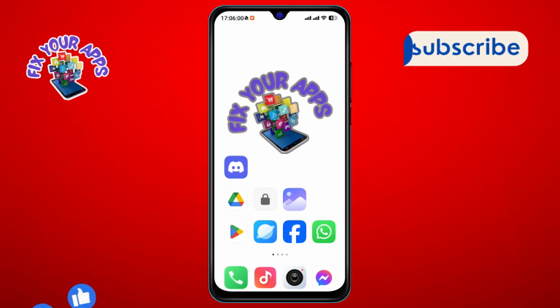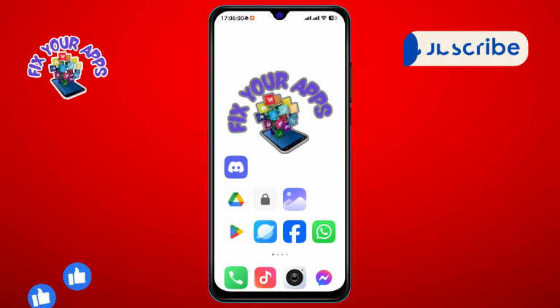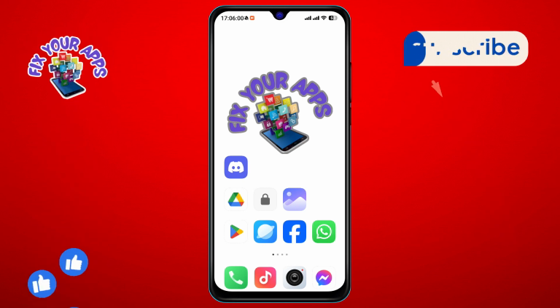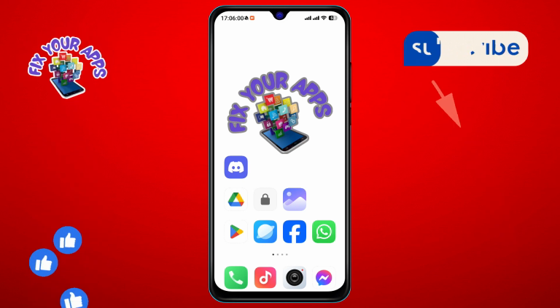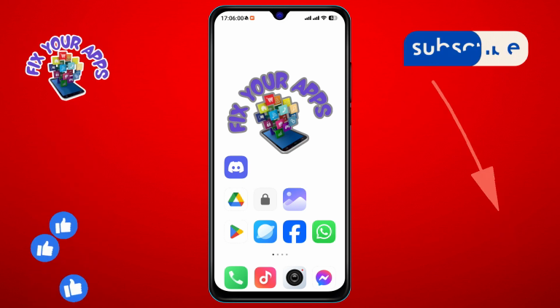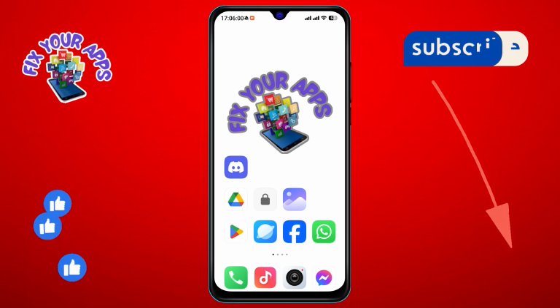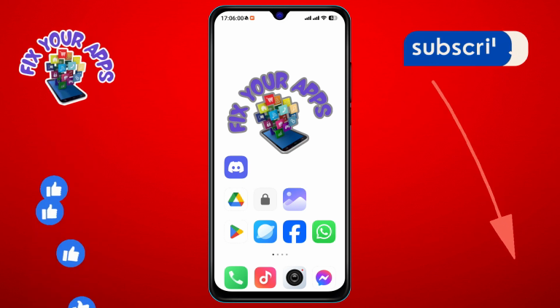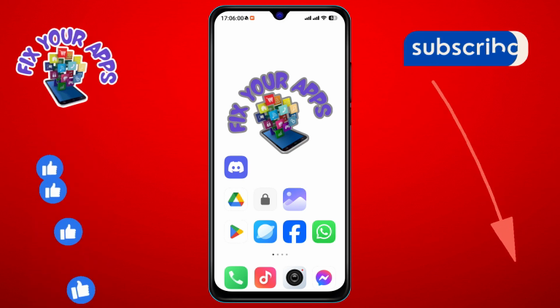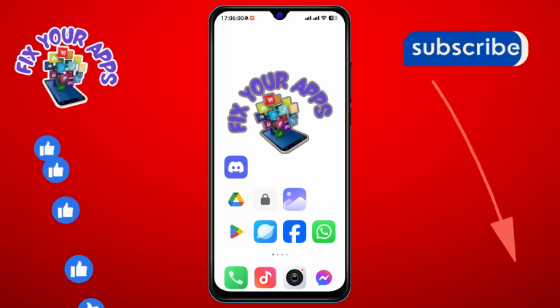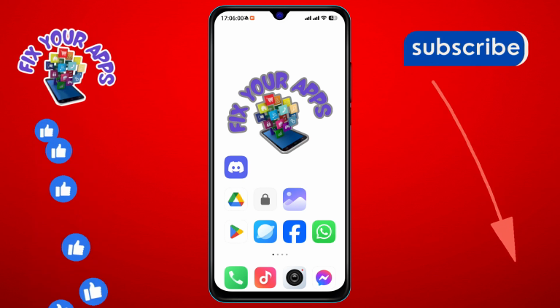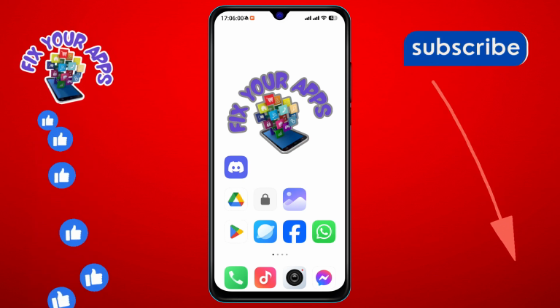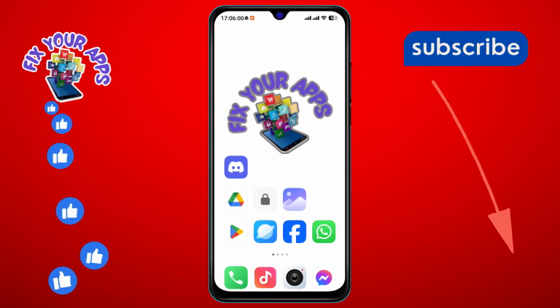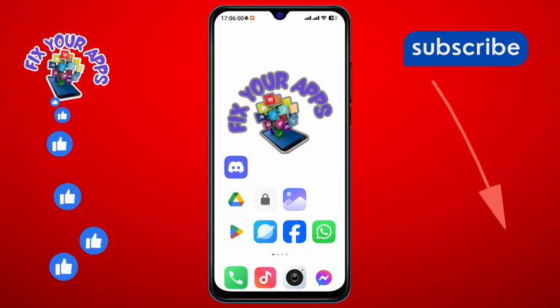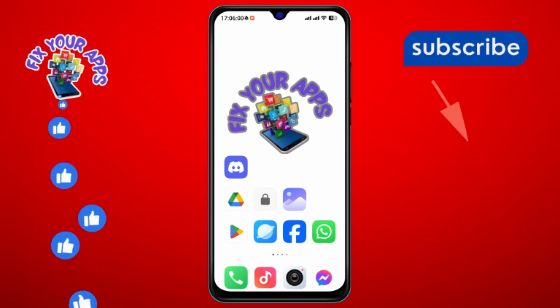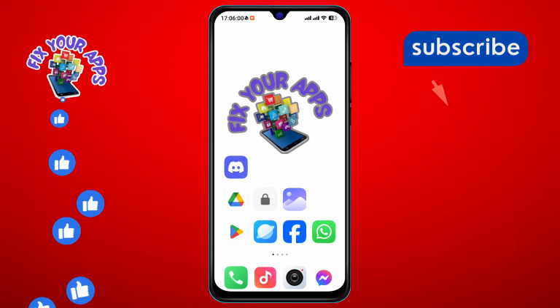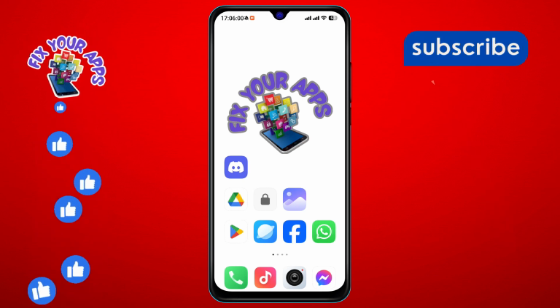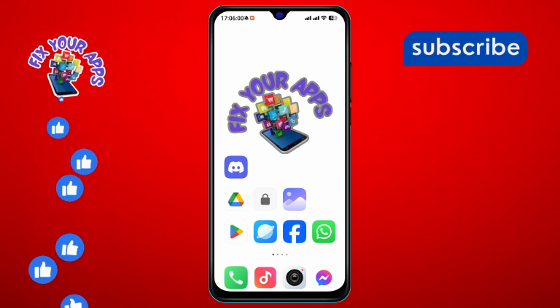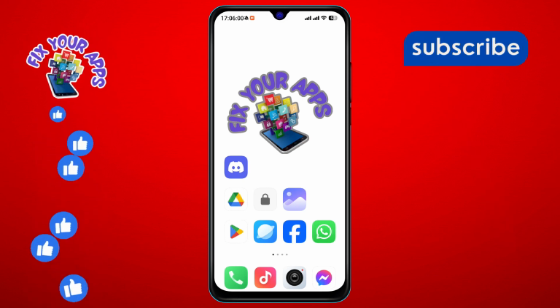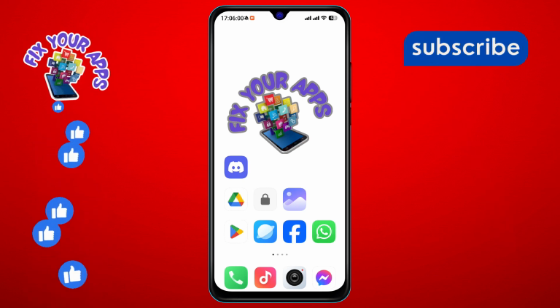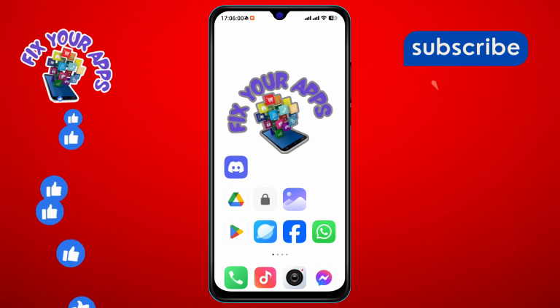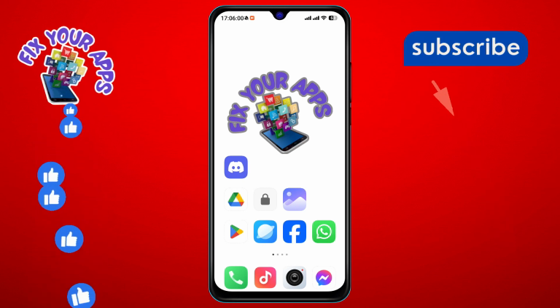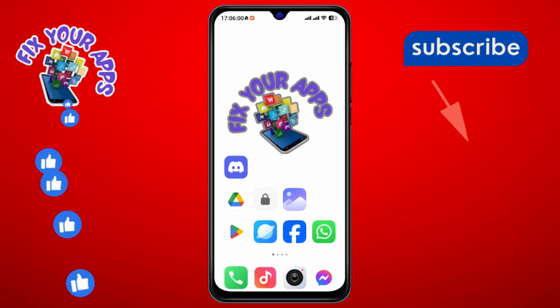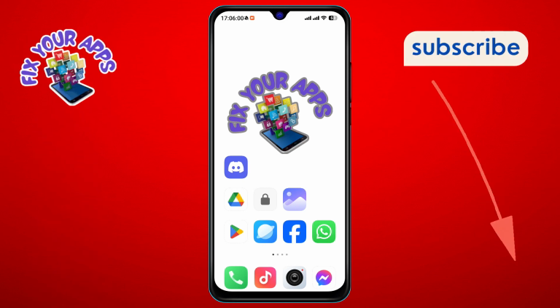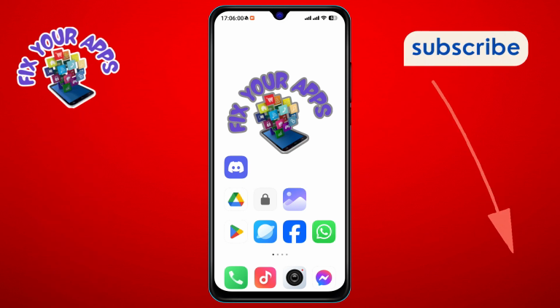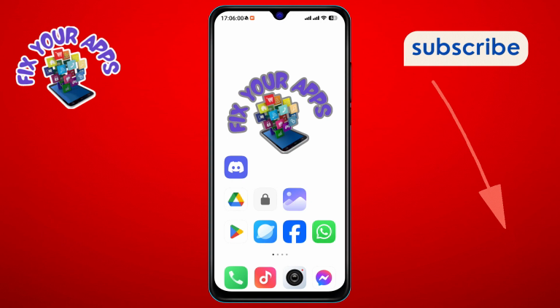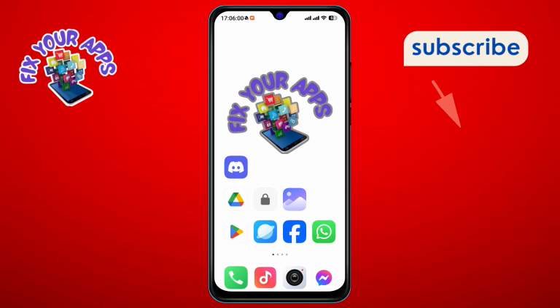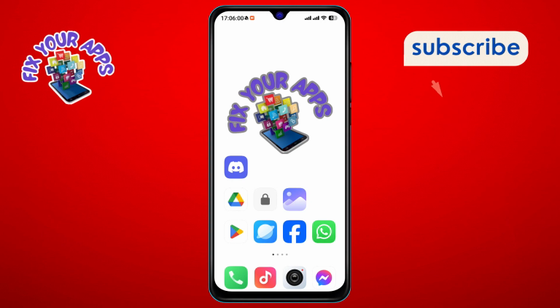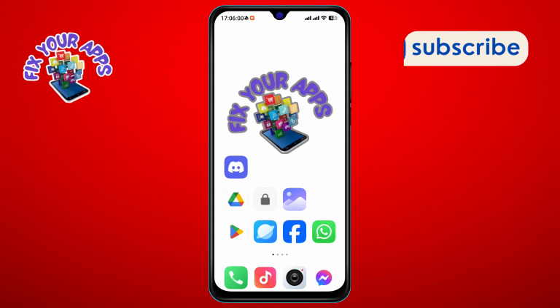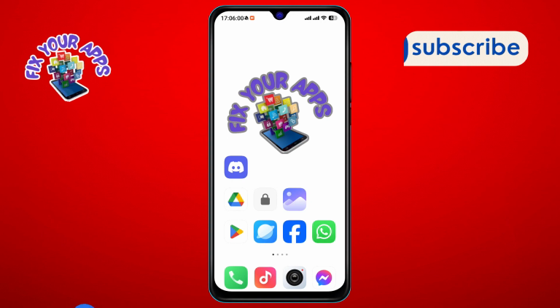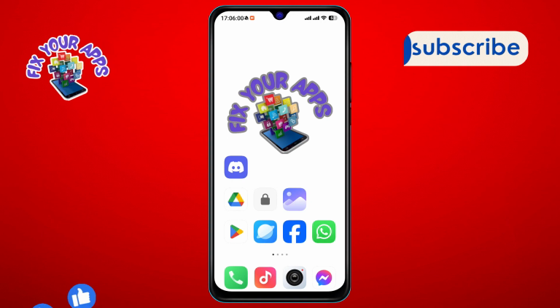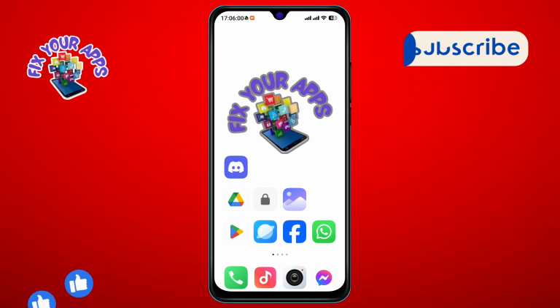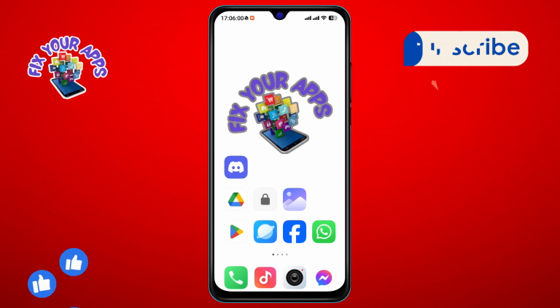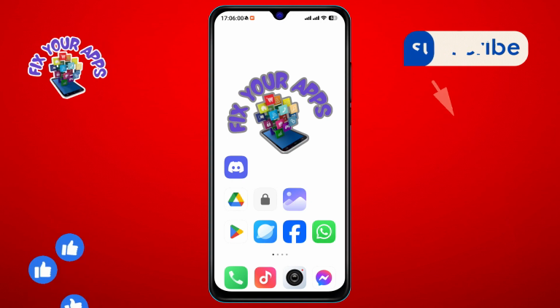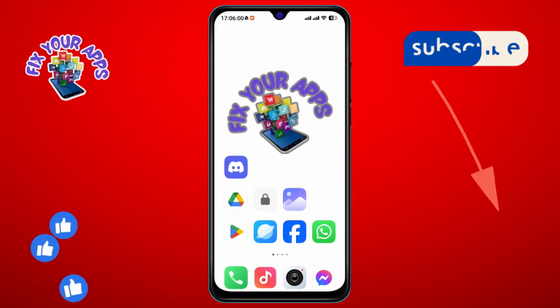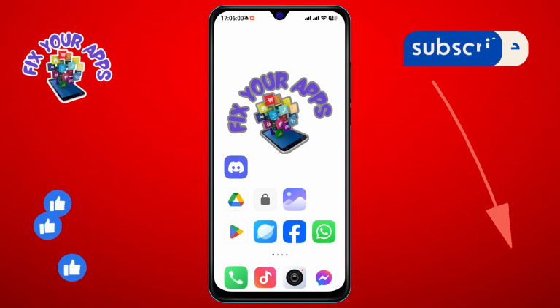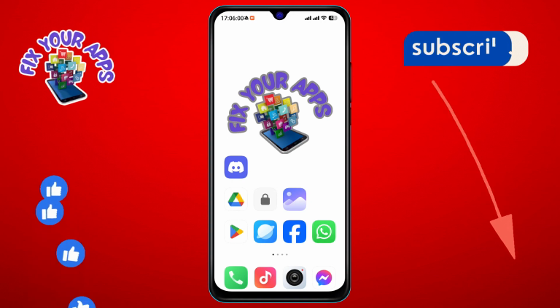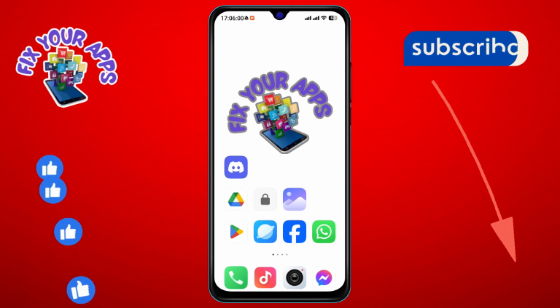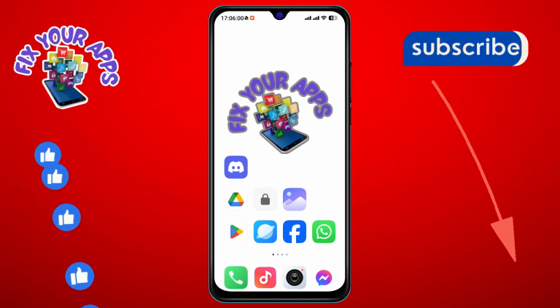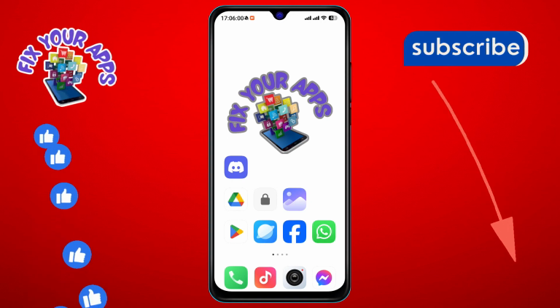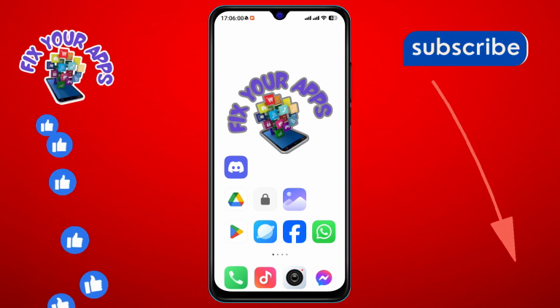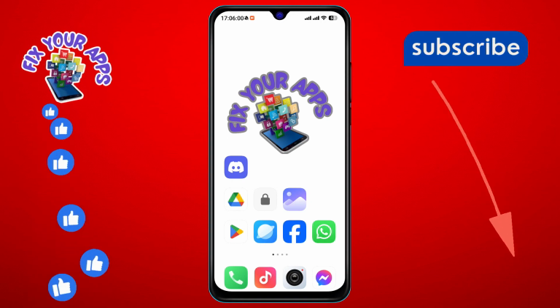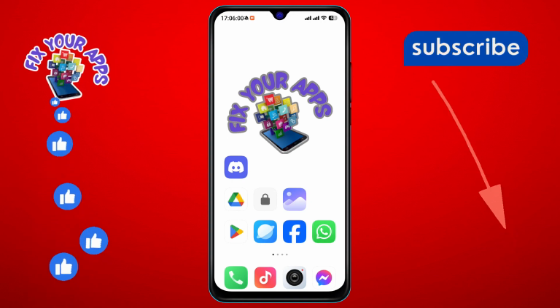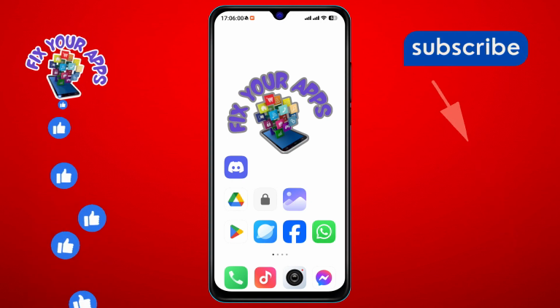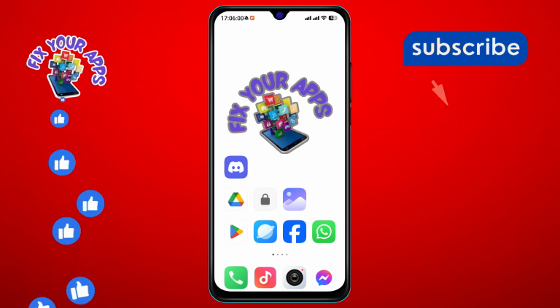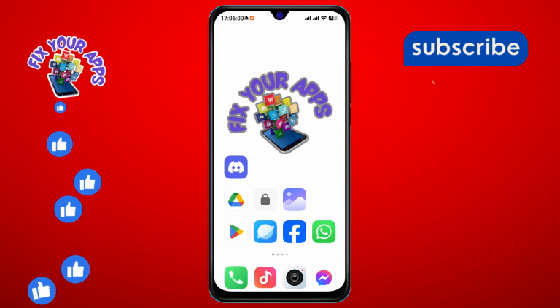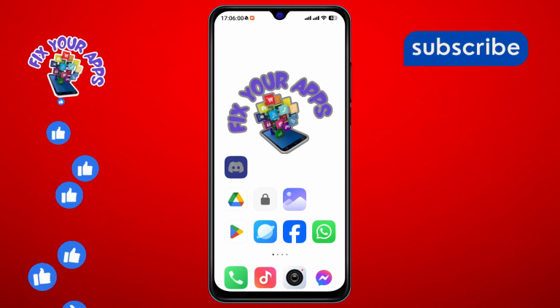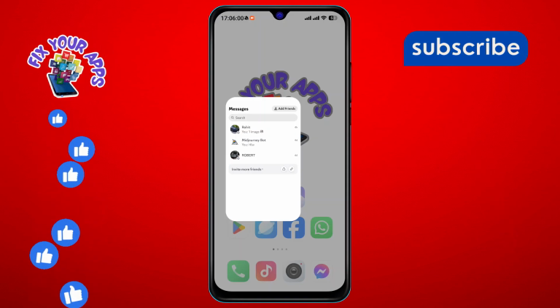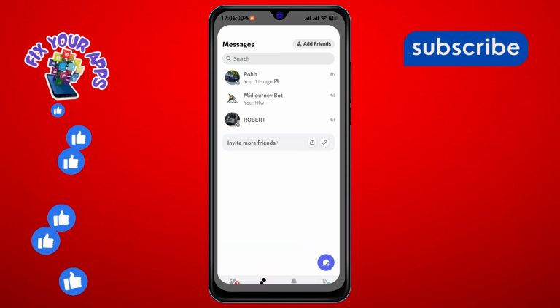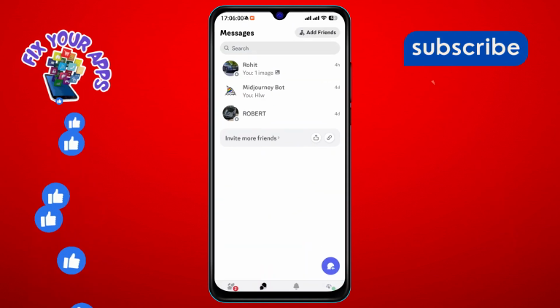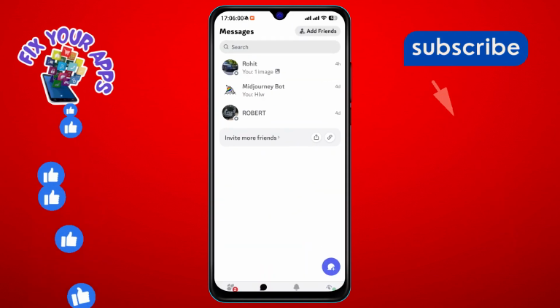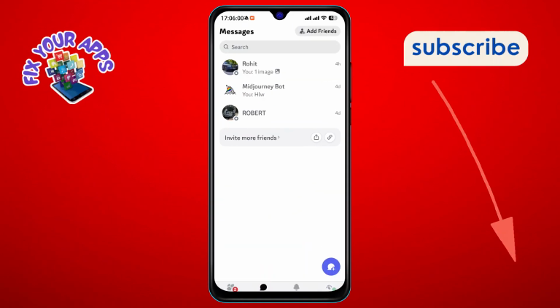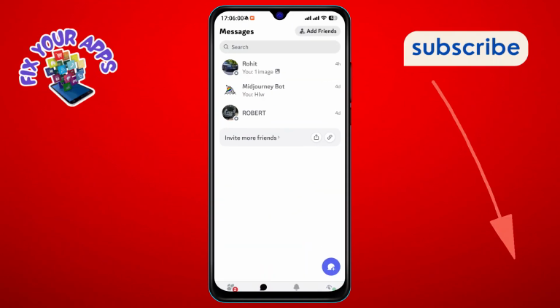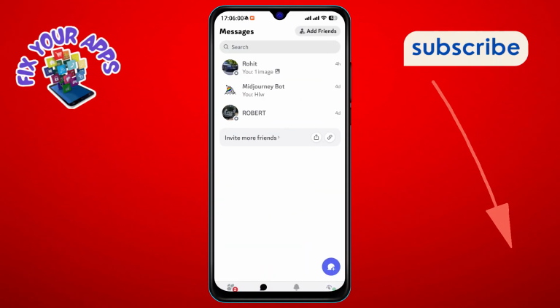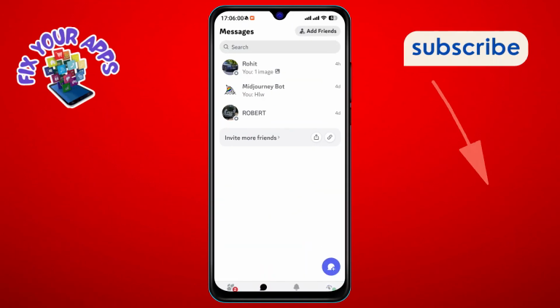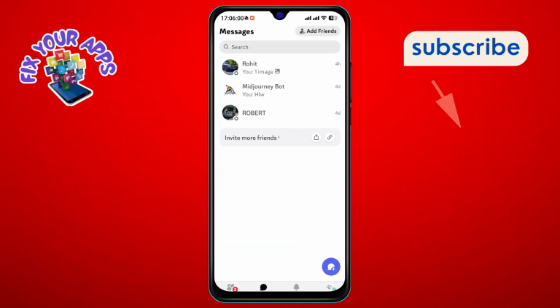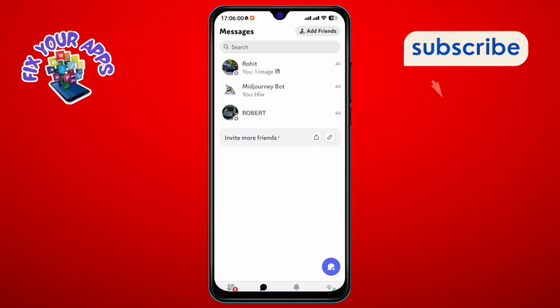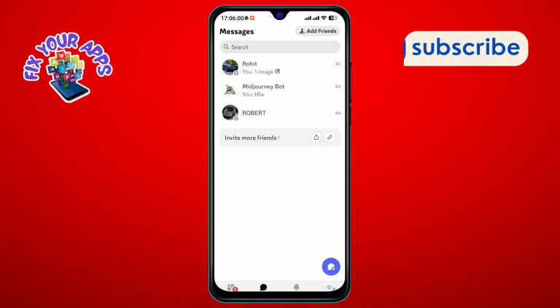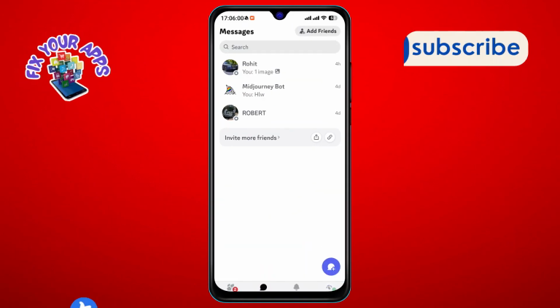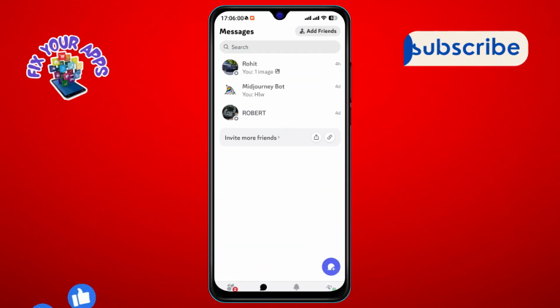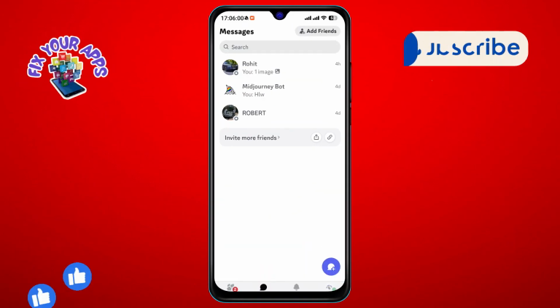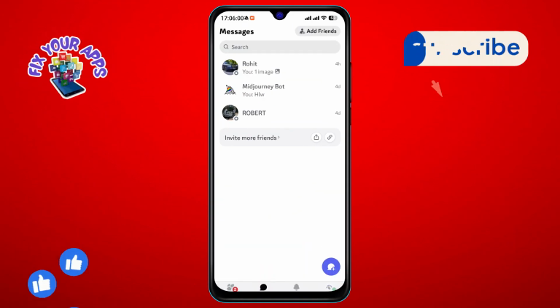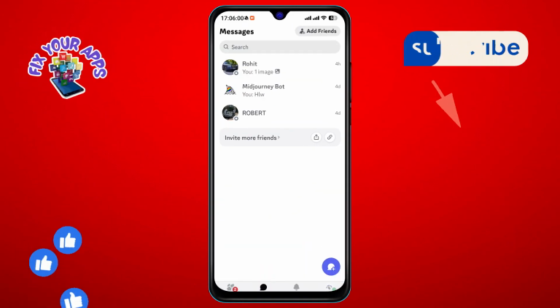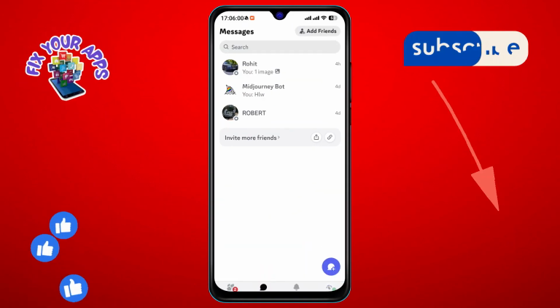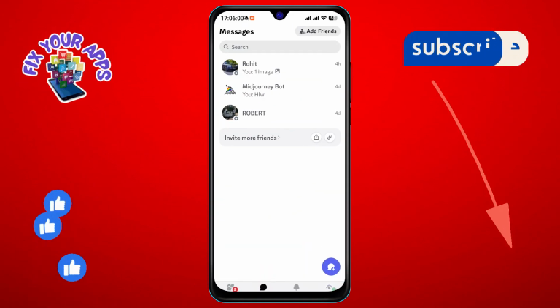Step 1. First, grab your phone and launch the Discord app. Make sure you're logged in to your account.